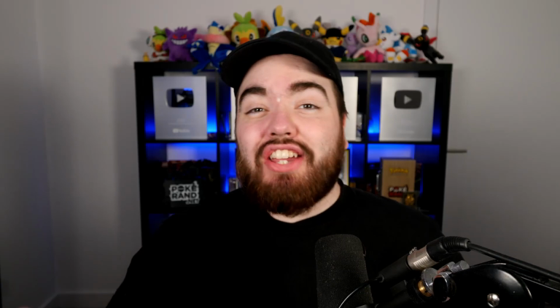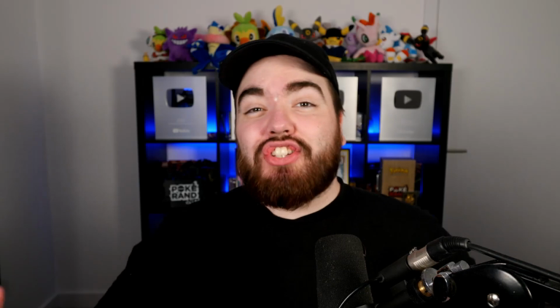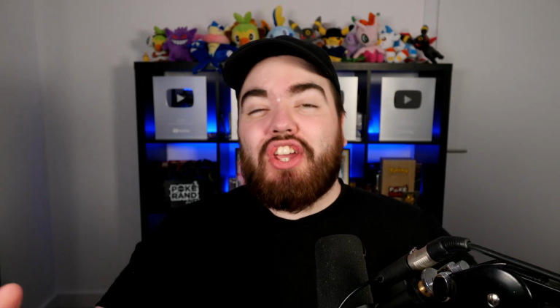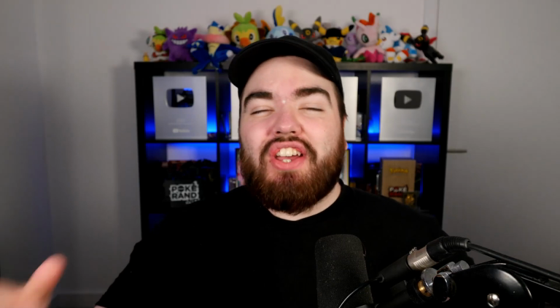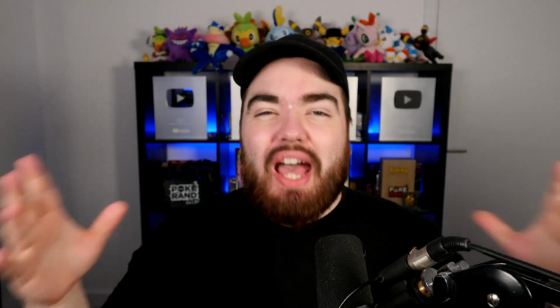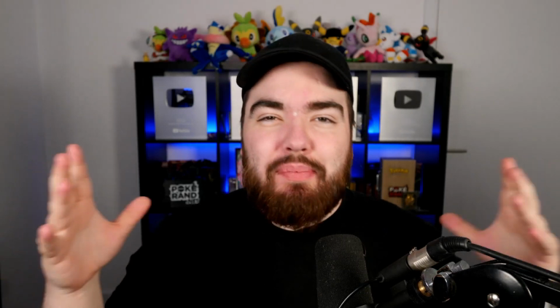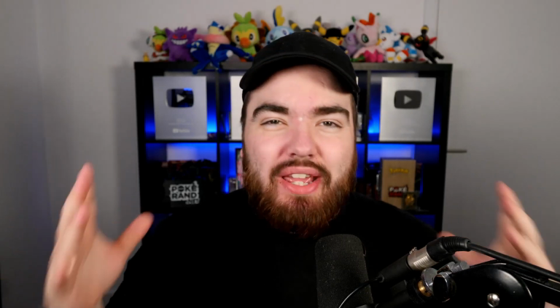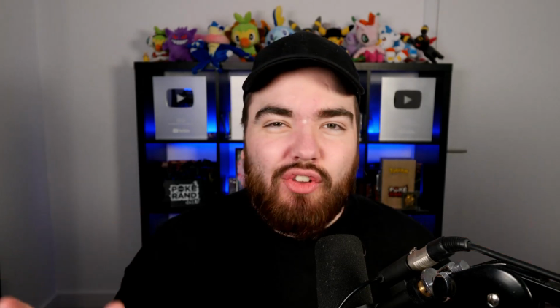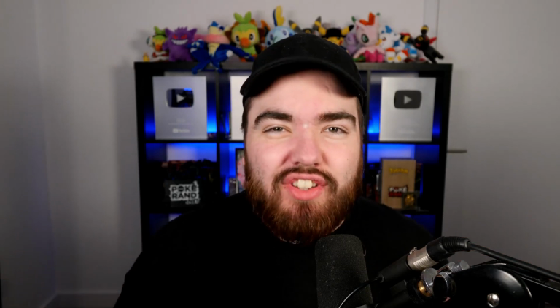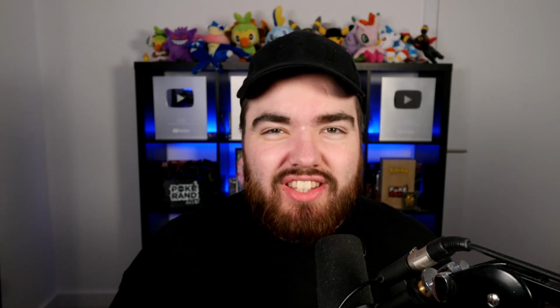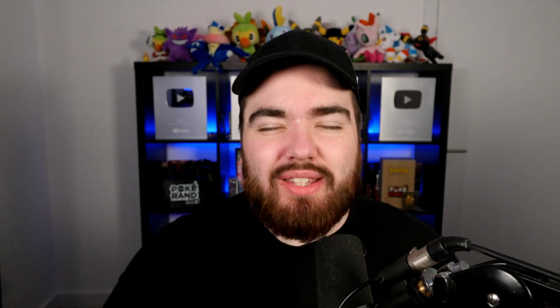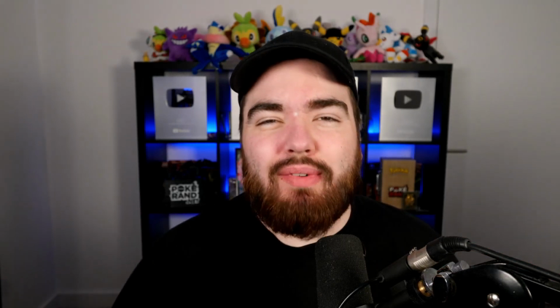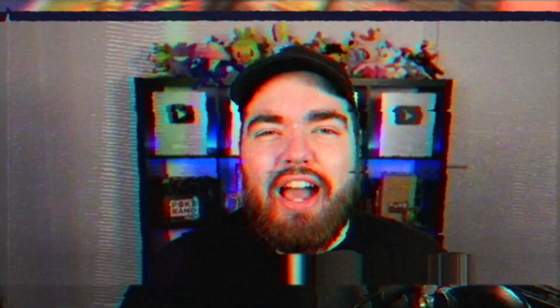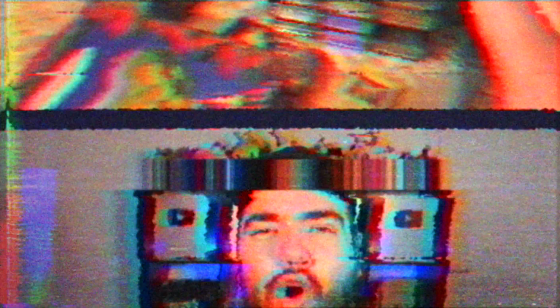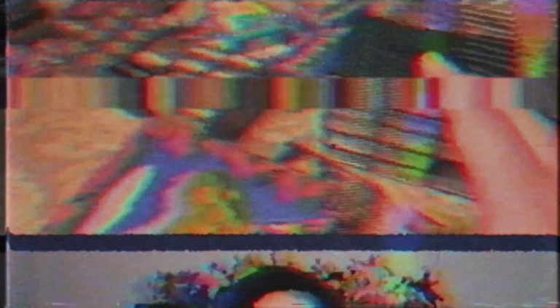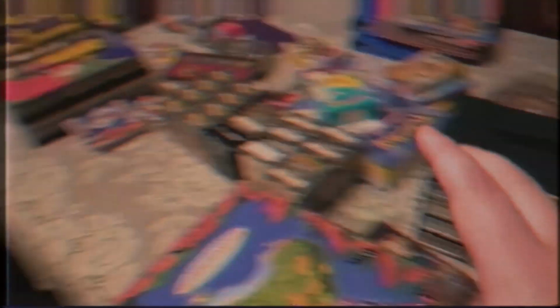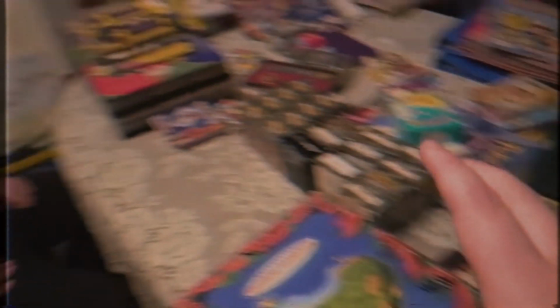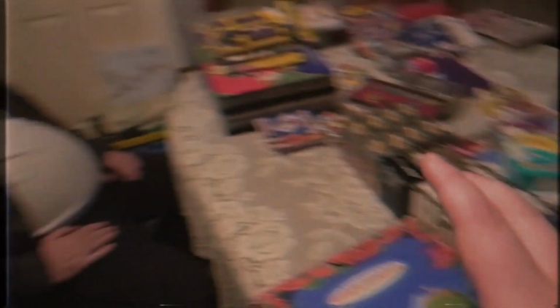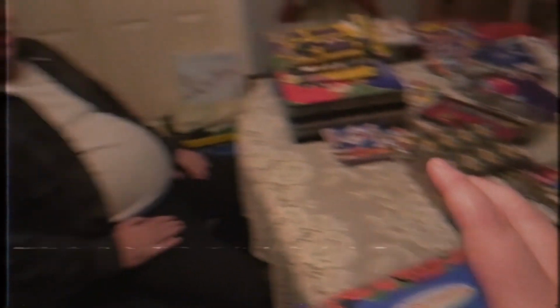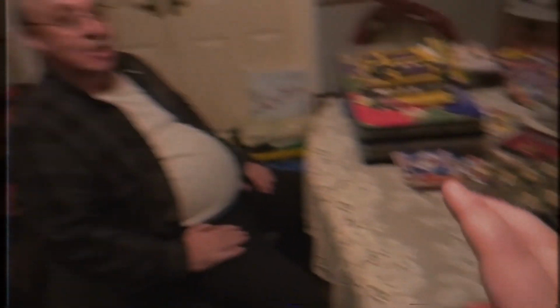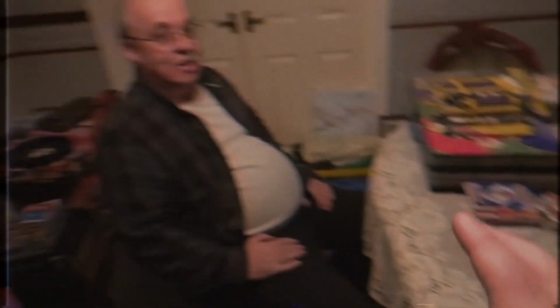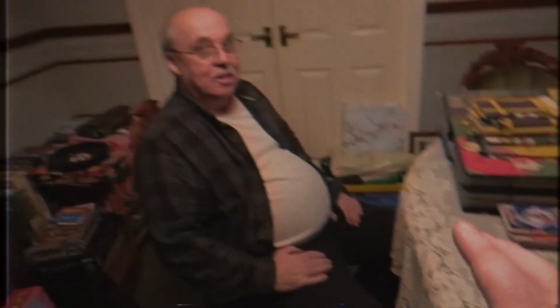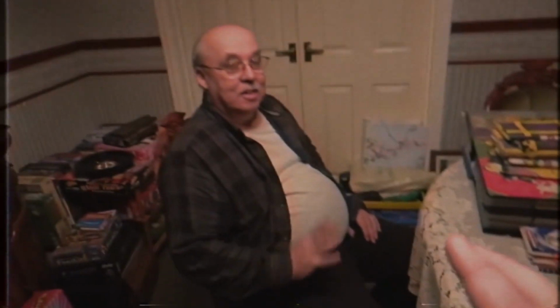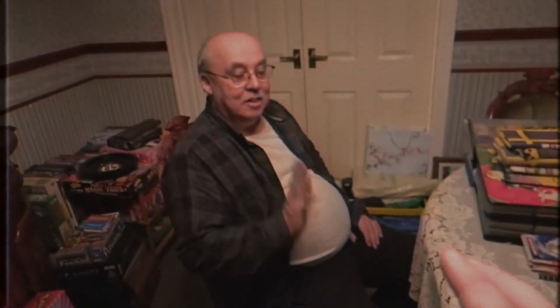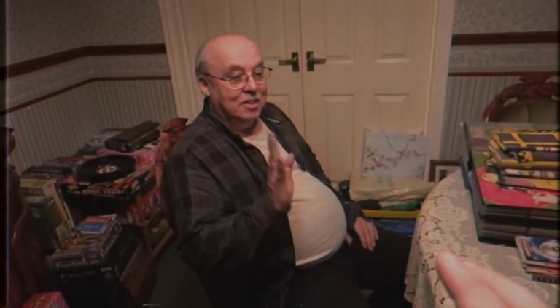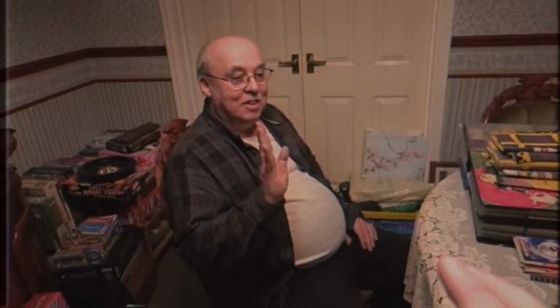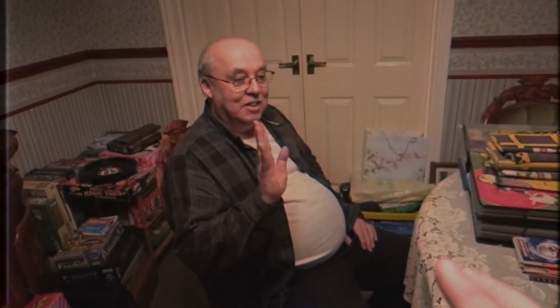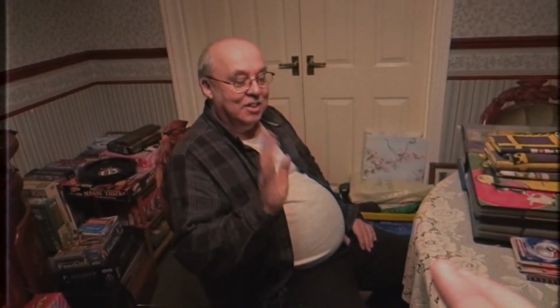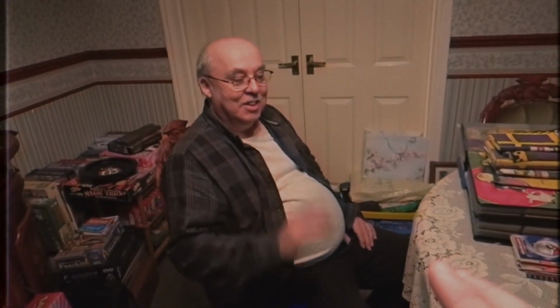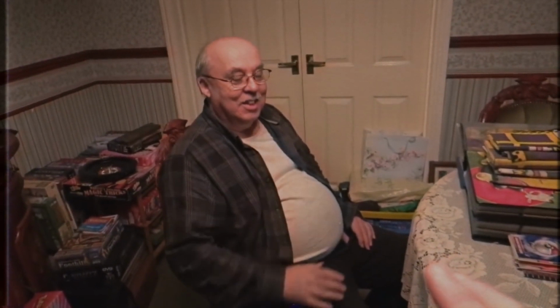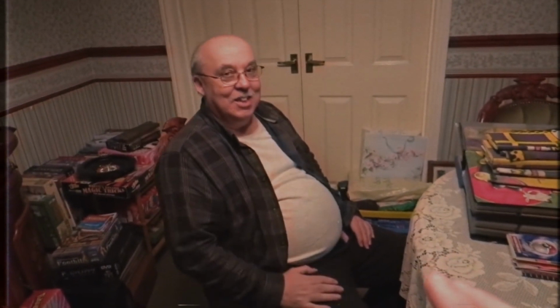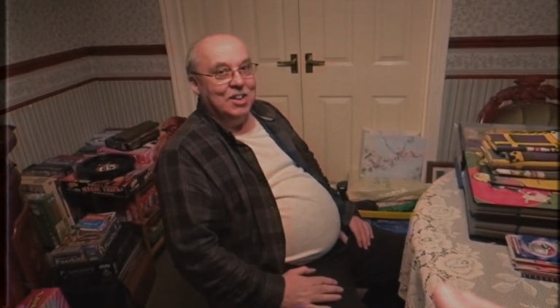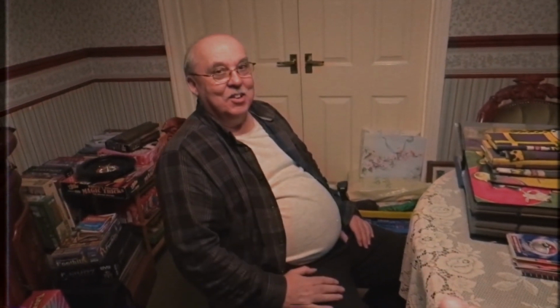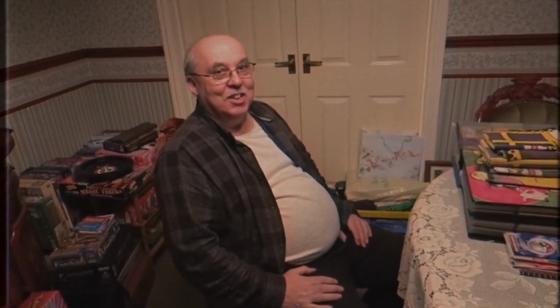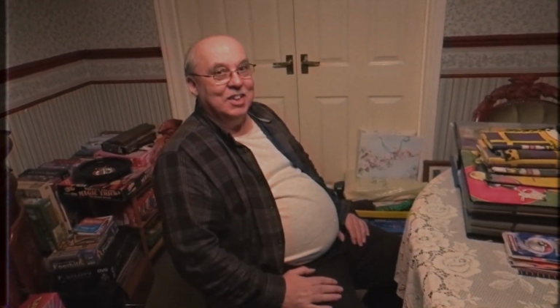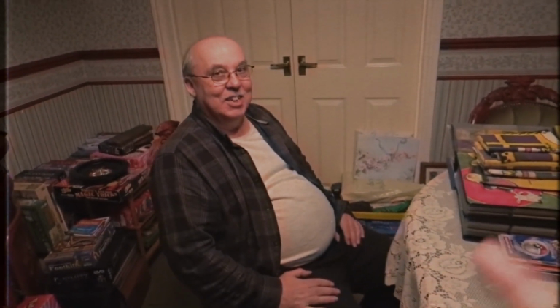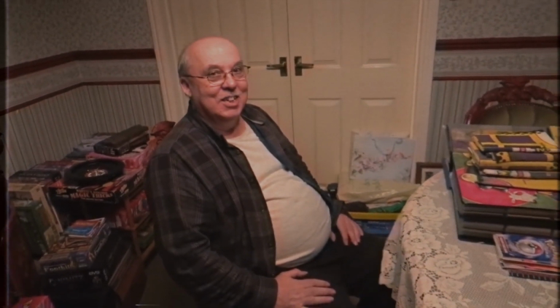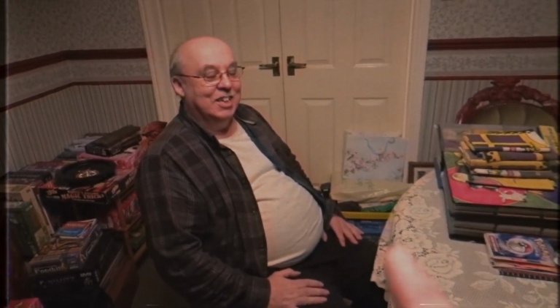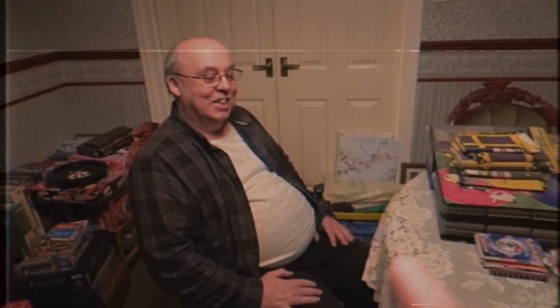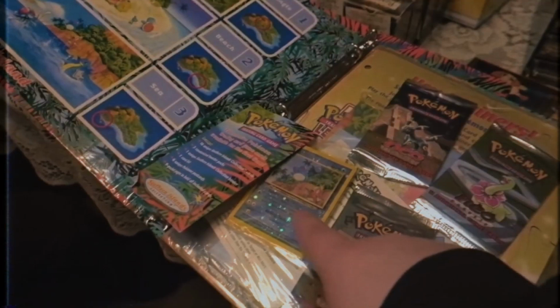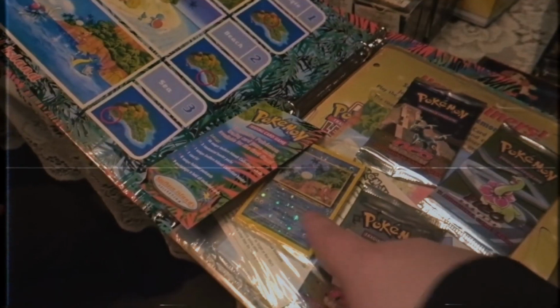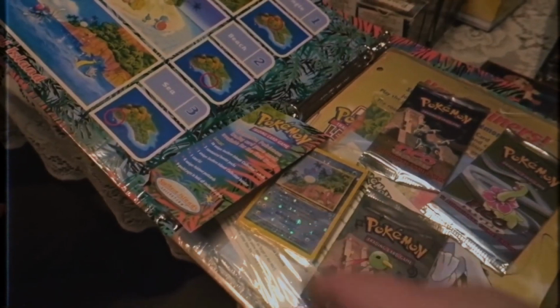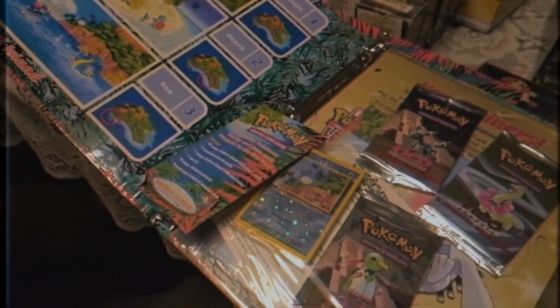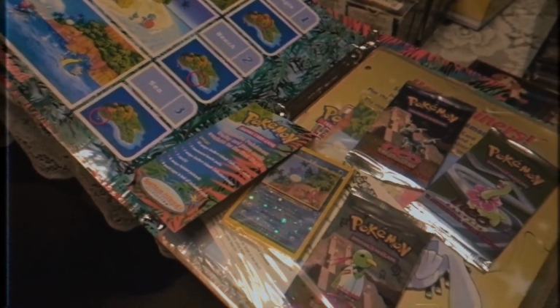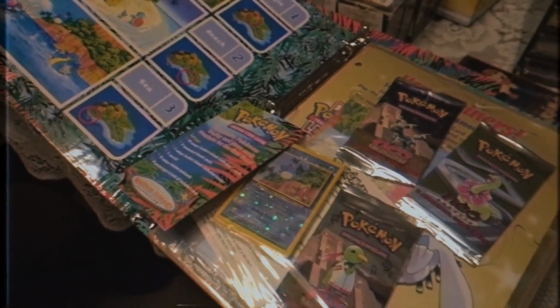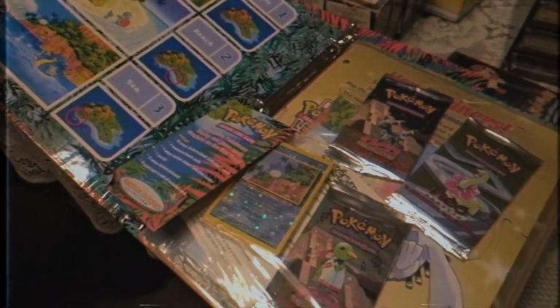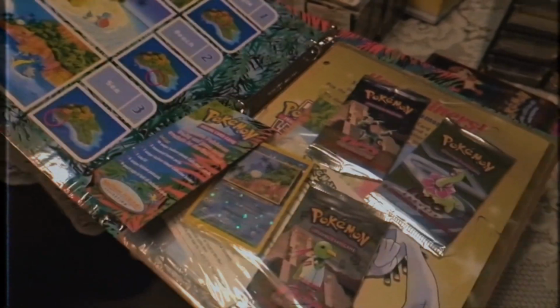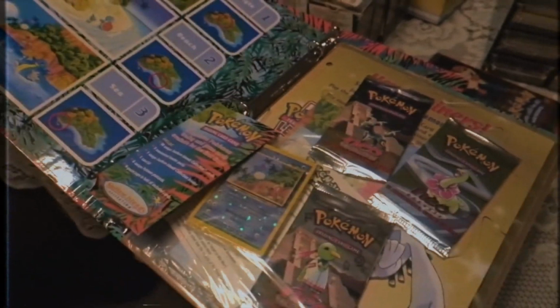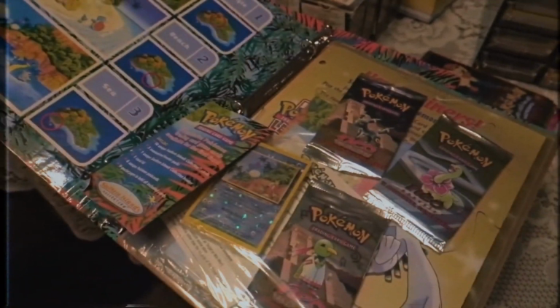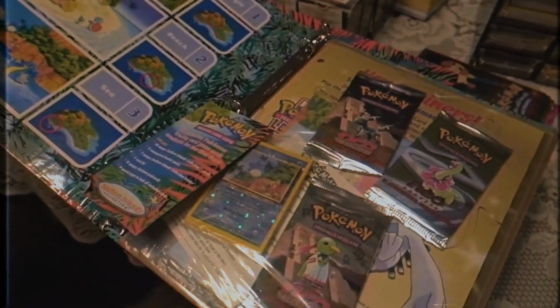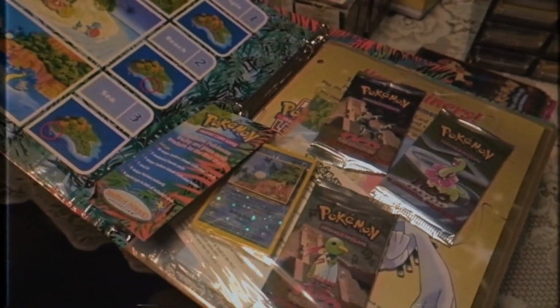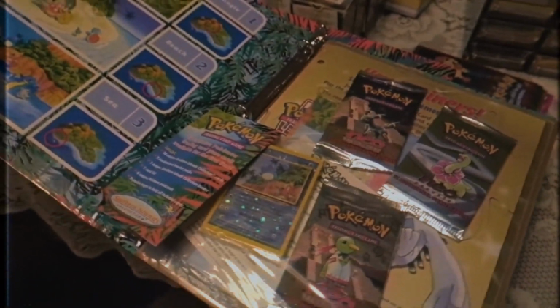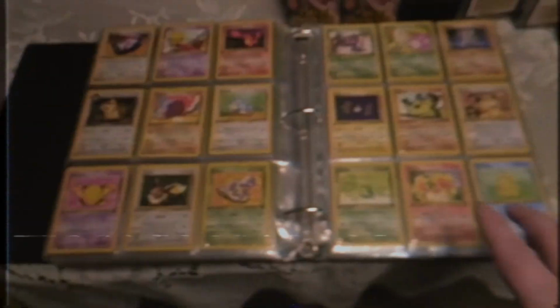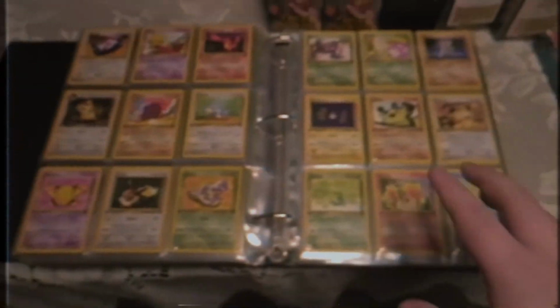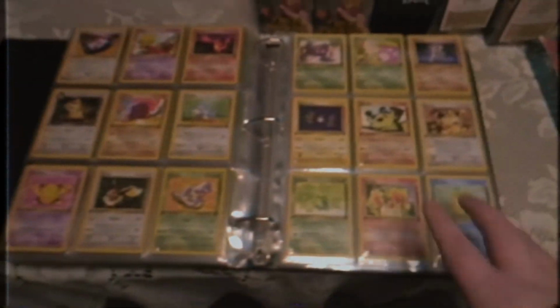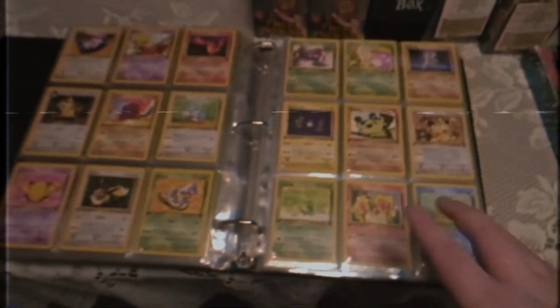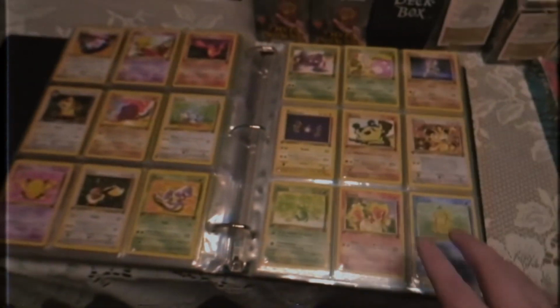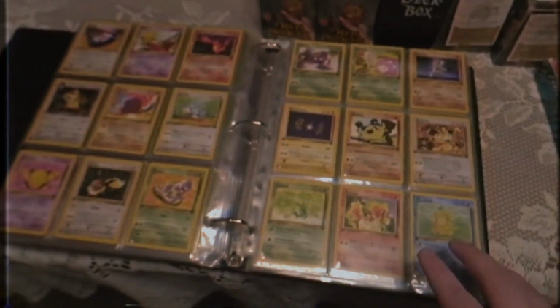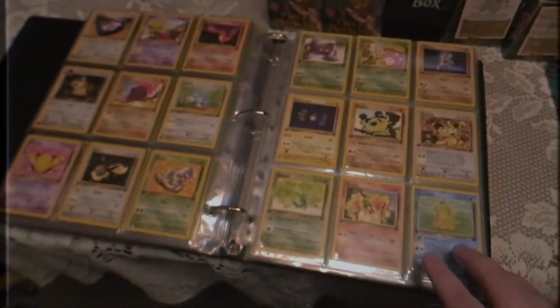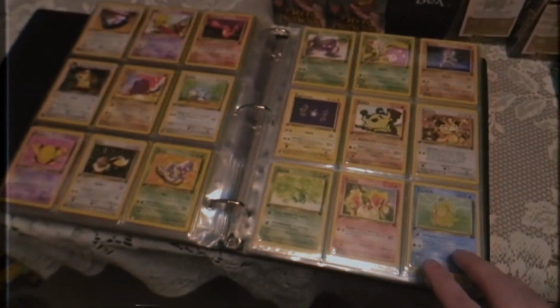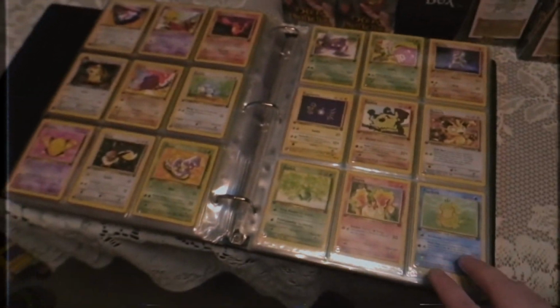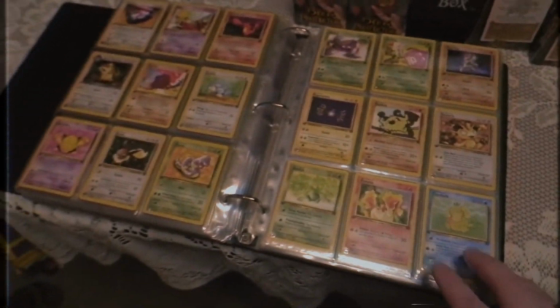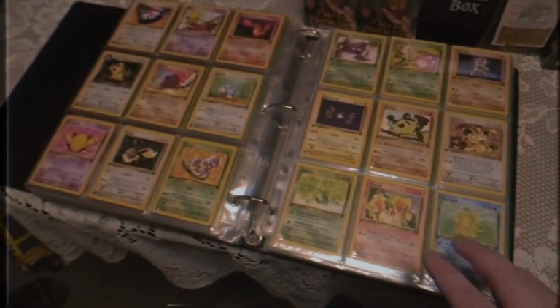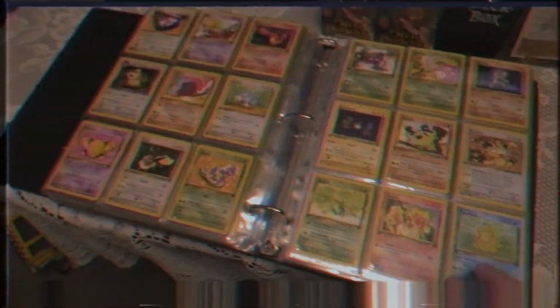Last year, I paid a visit to my old neighbor, the Pokemon Professor, to purchase a really old vintage Pokemon card collection.